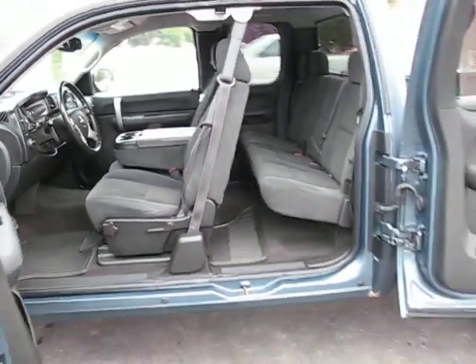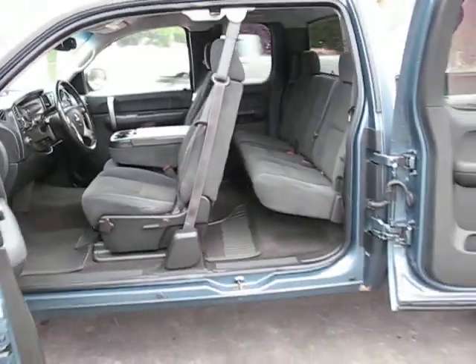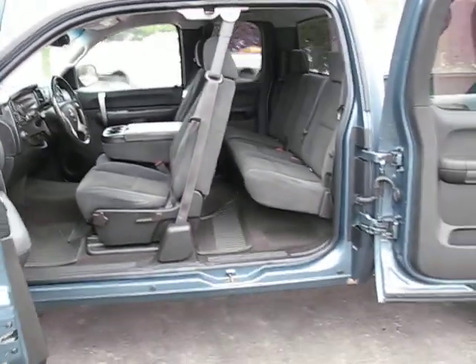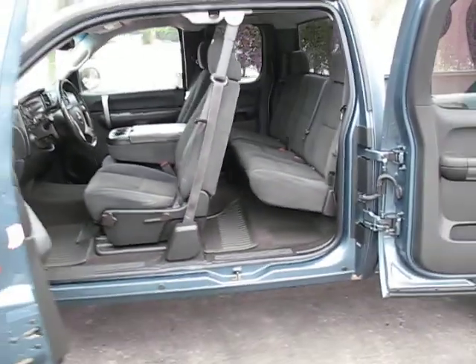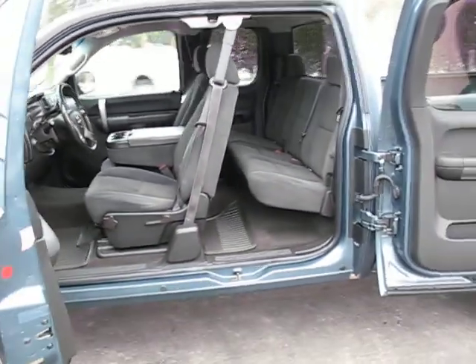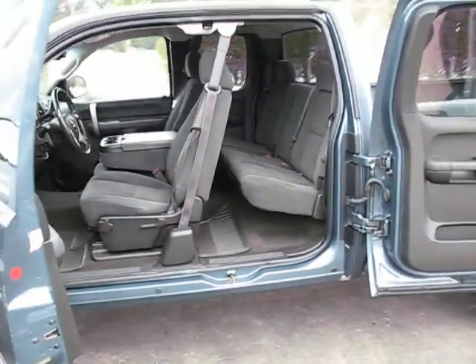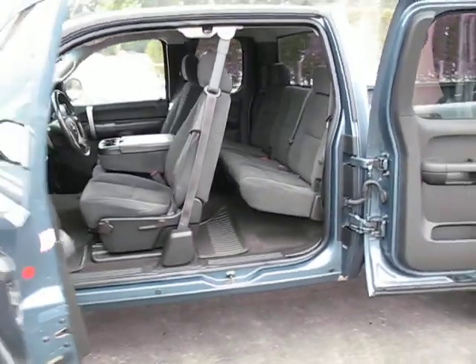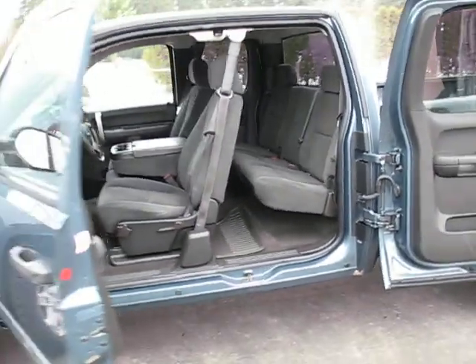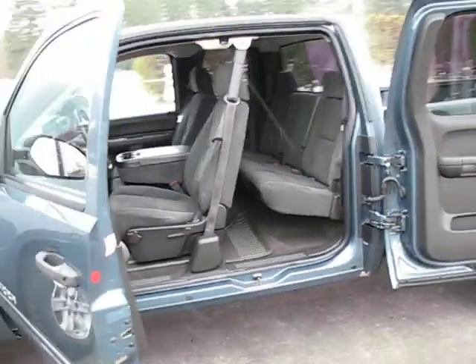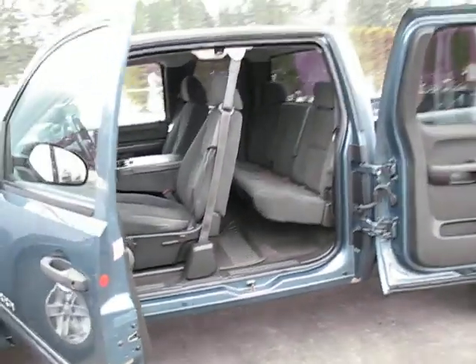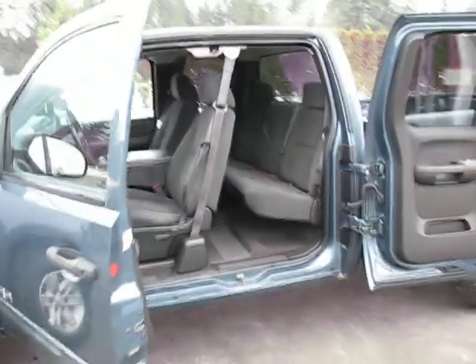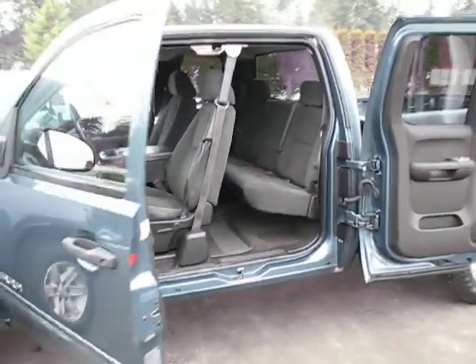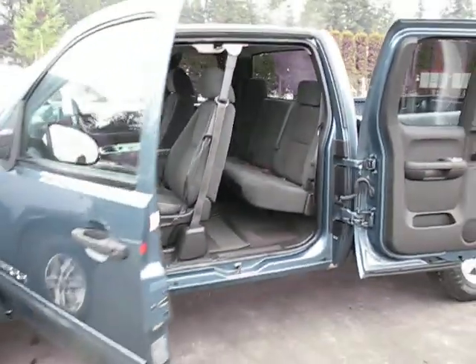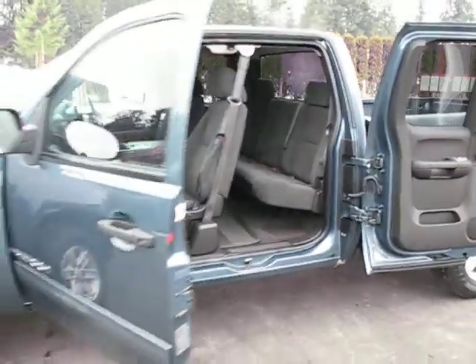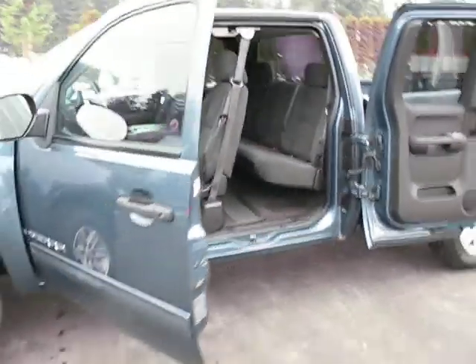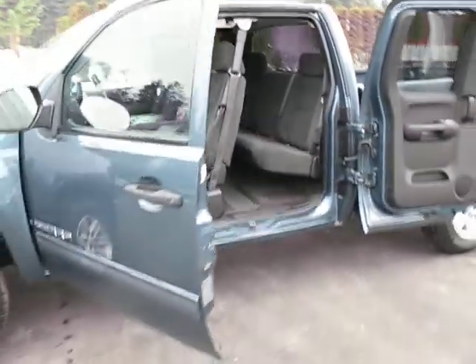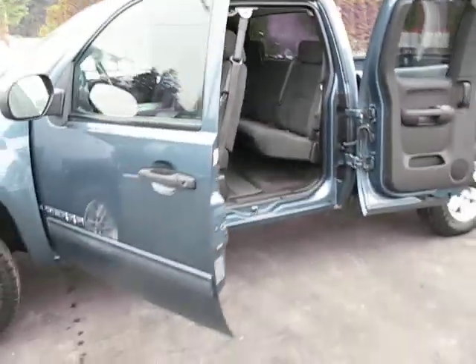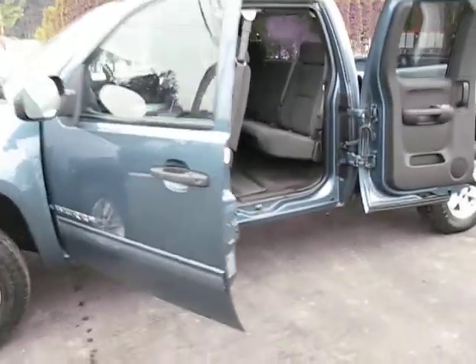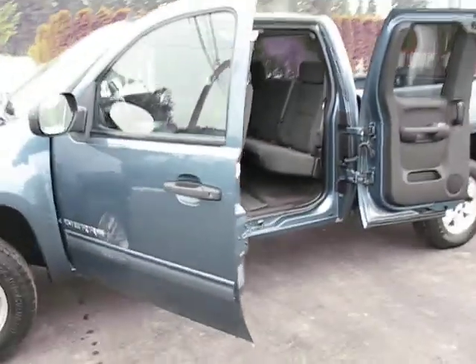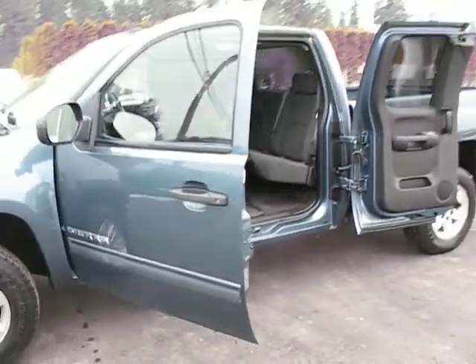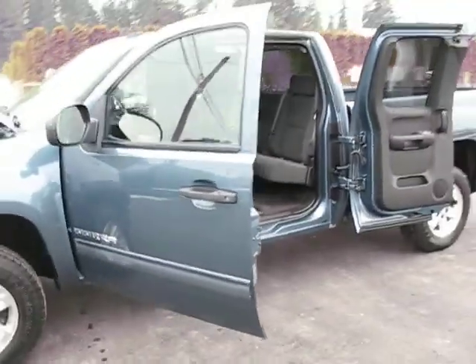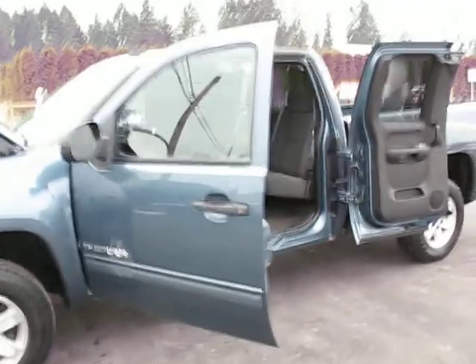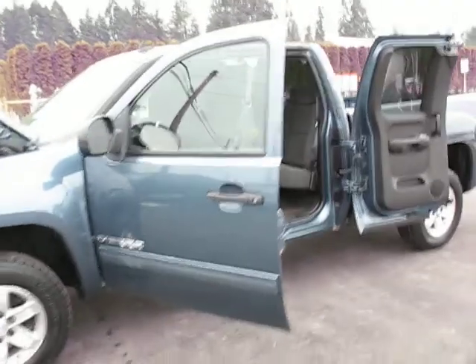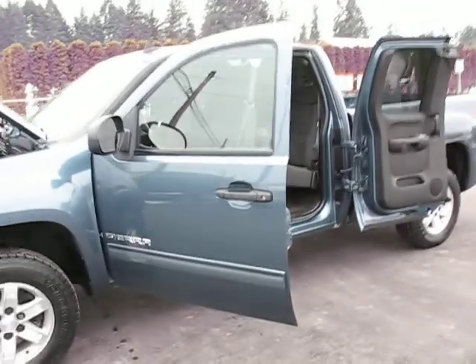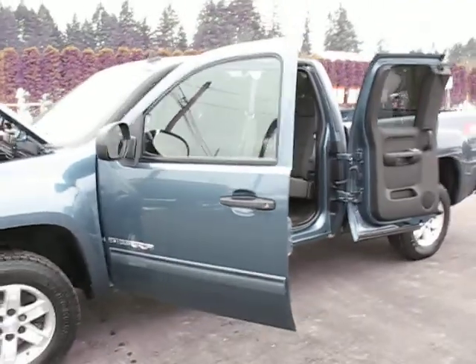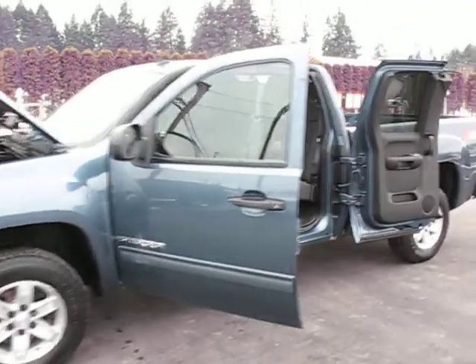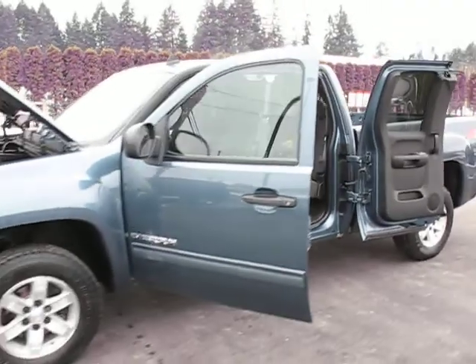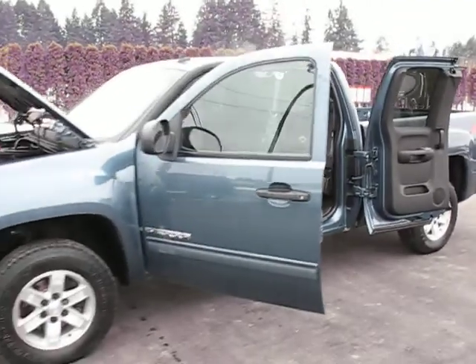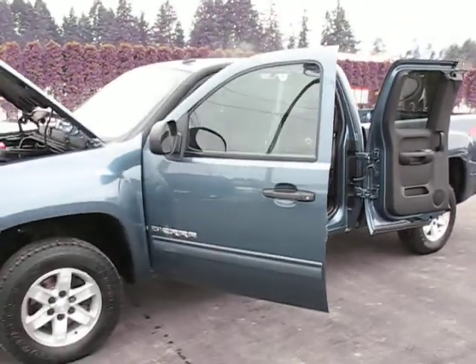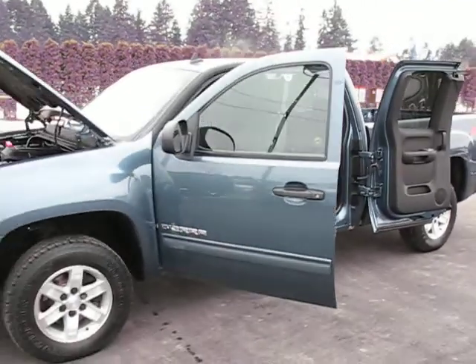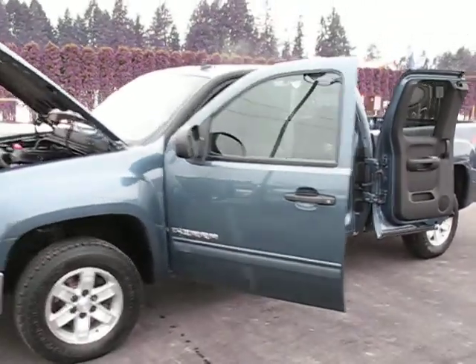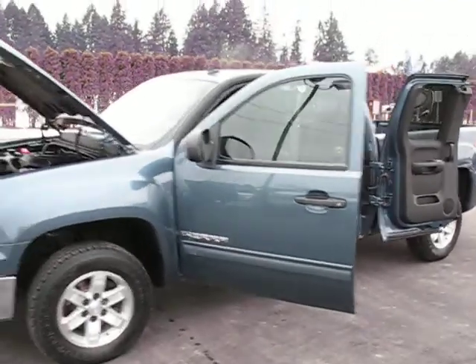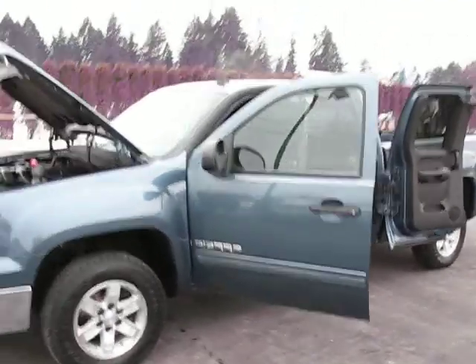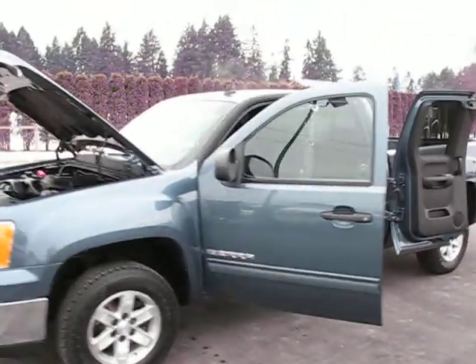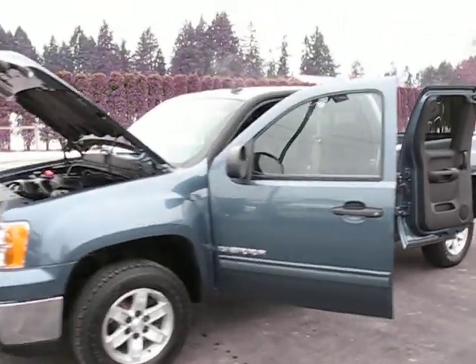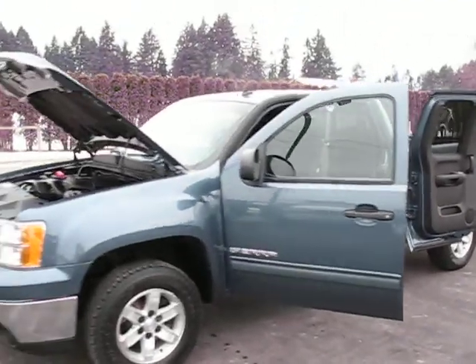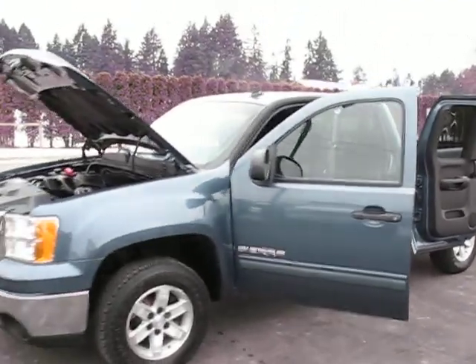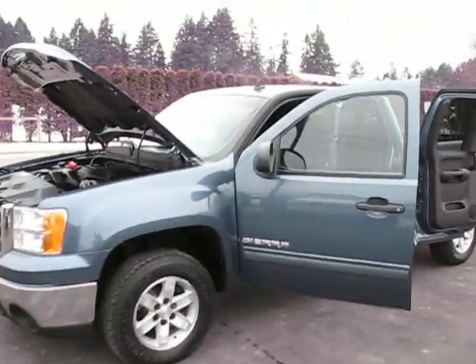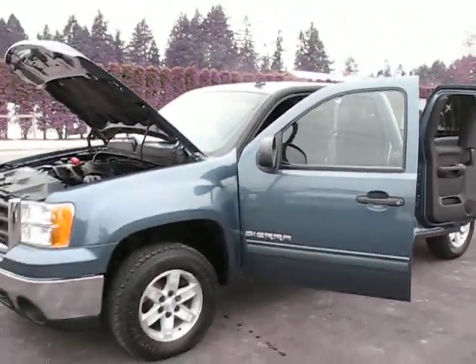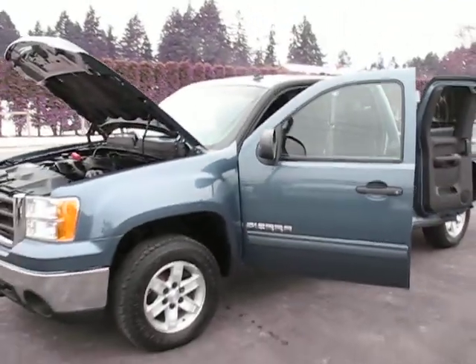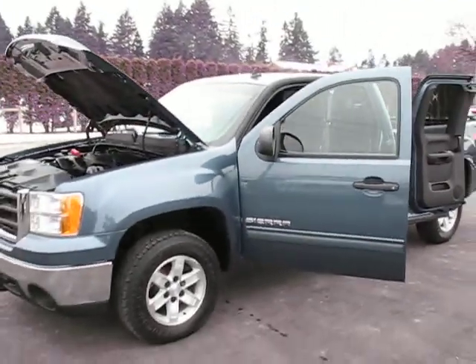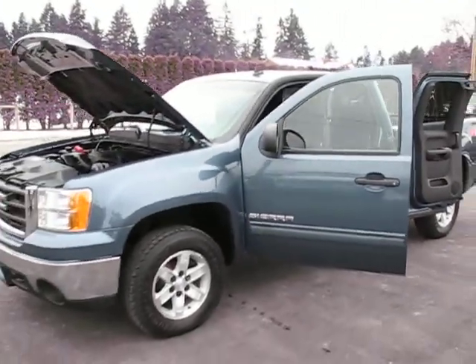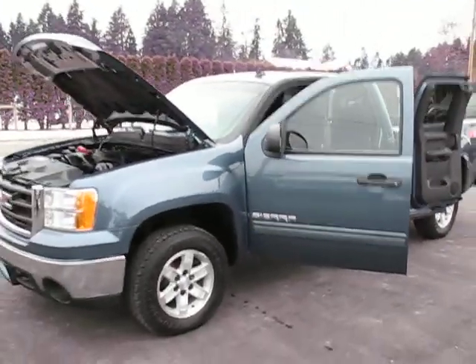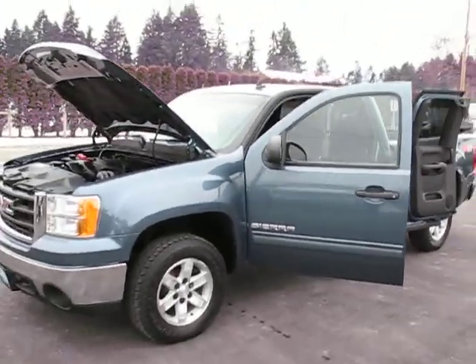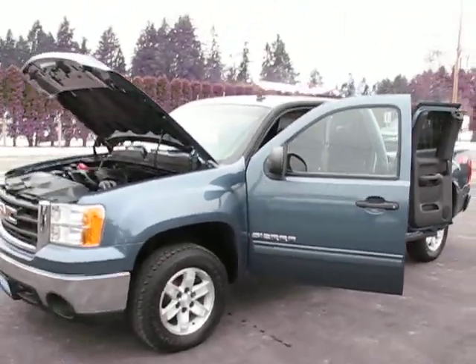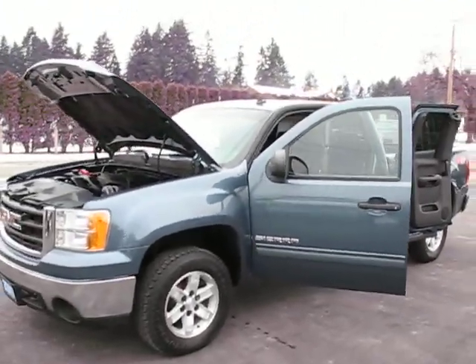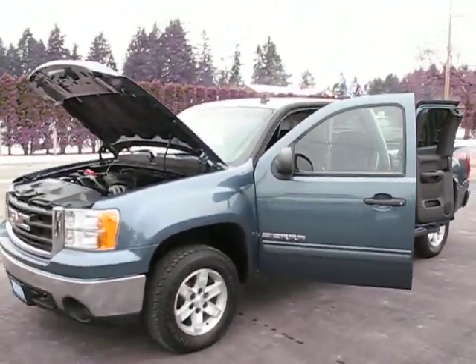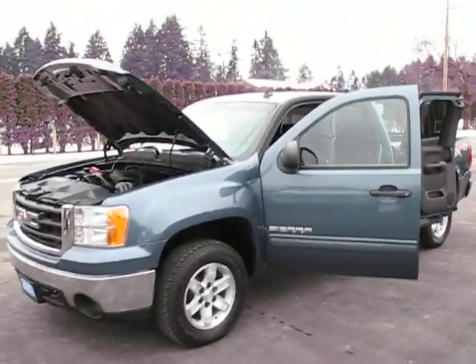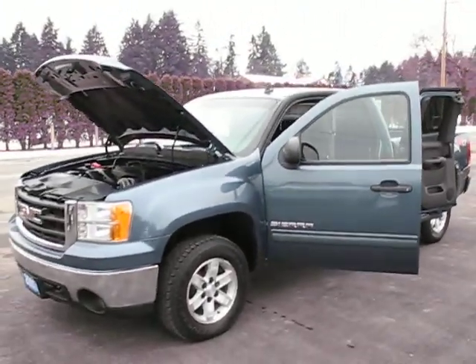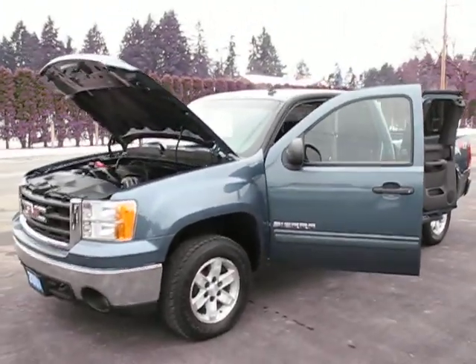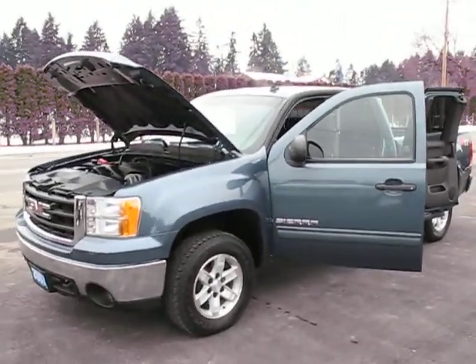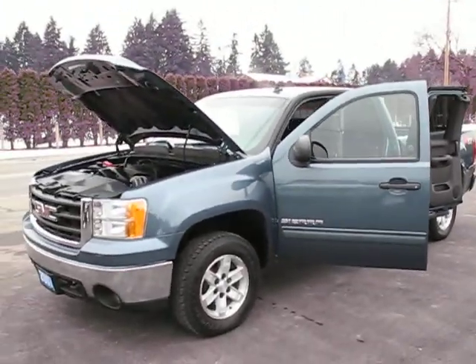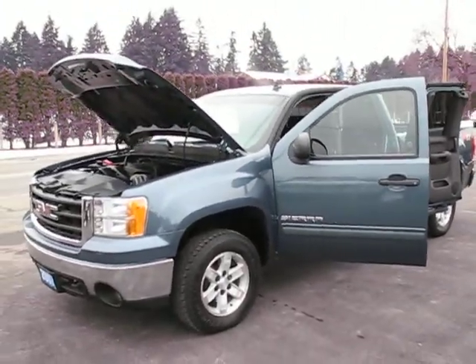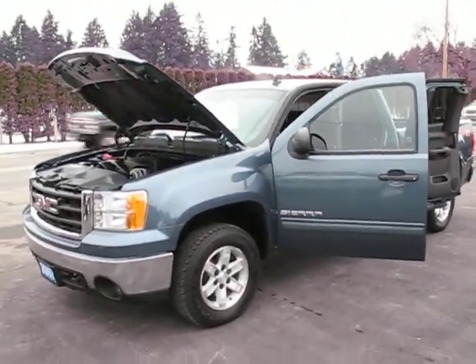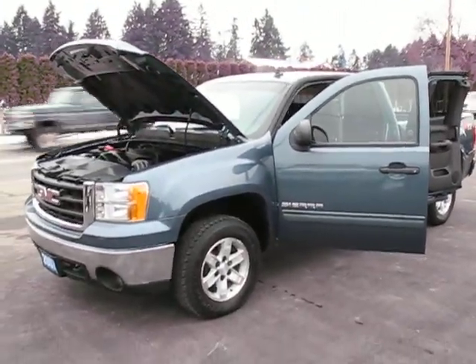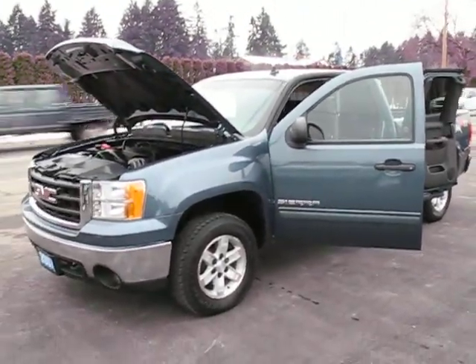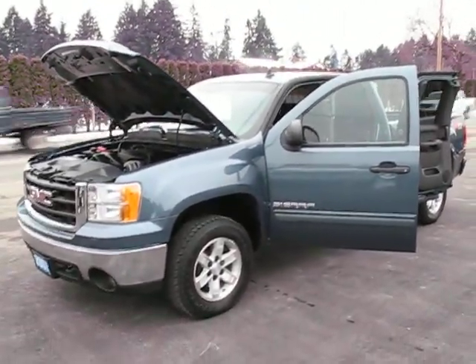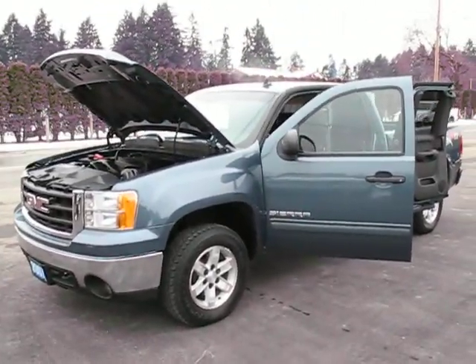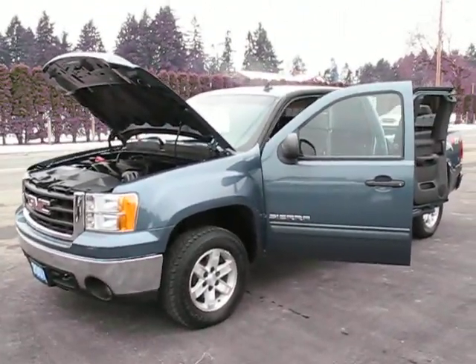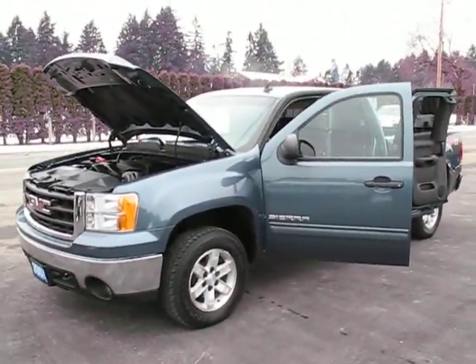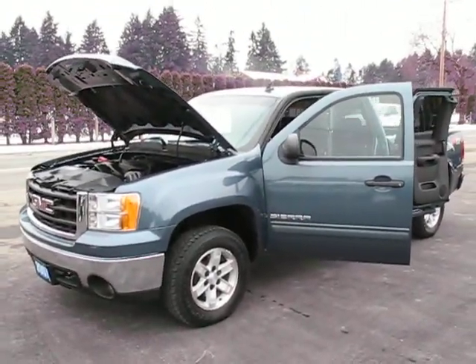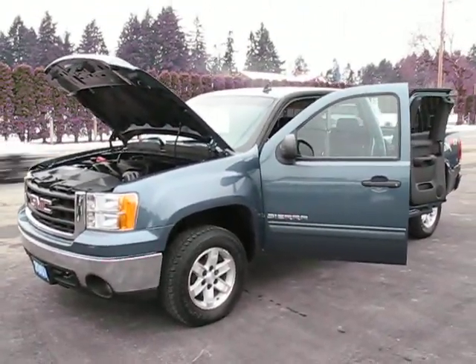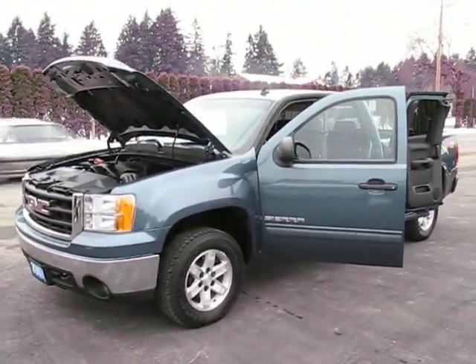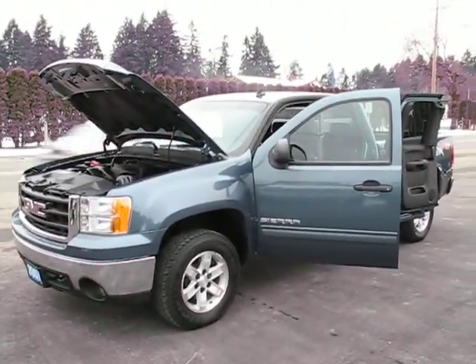You can view it at Kohlenberg Motors at 3537 Cowichan Lake Road in Duncan.